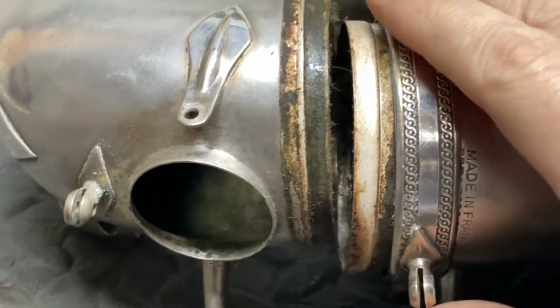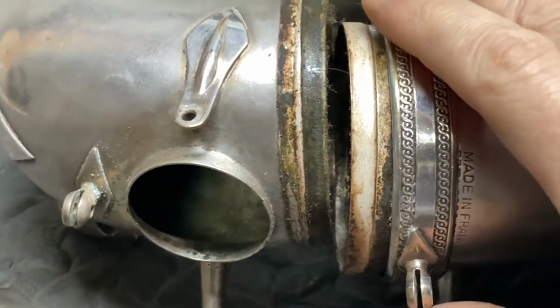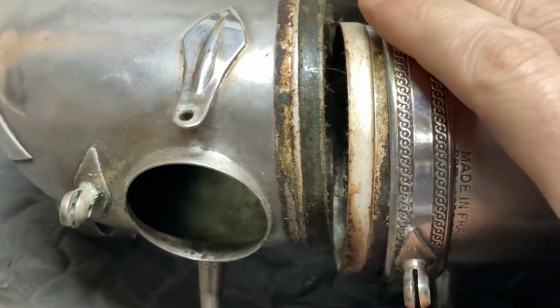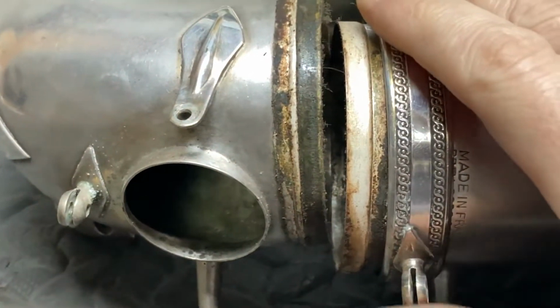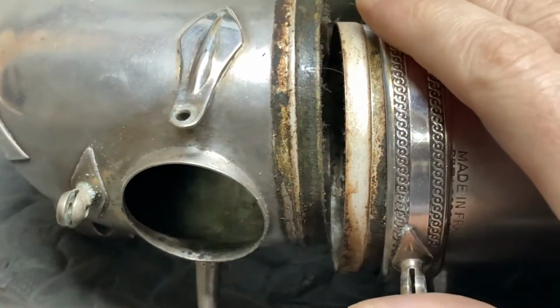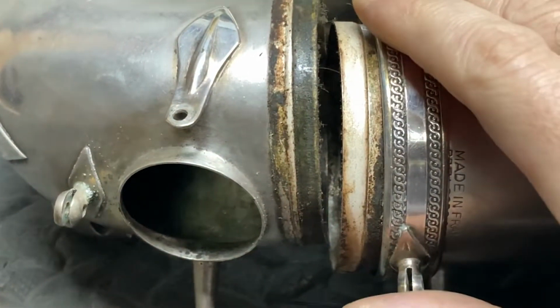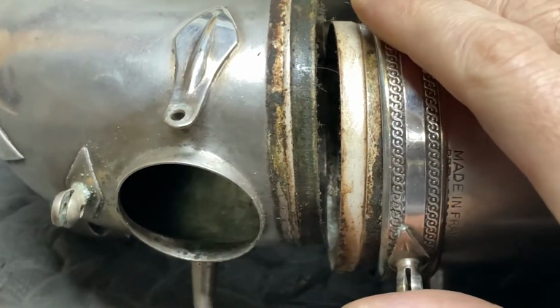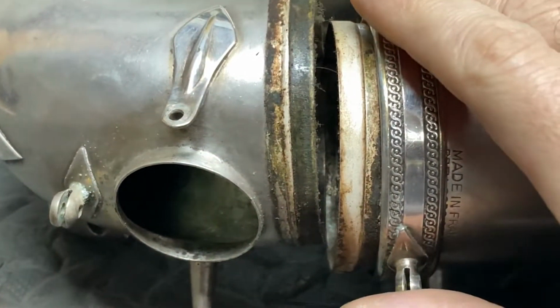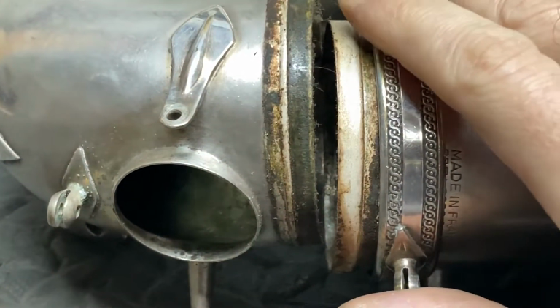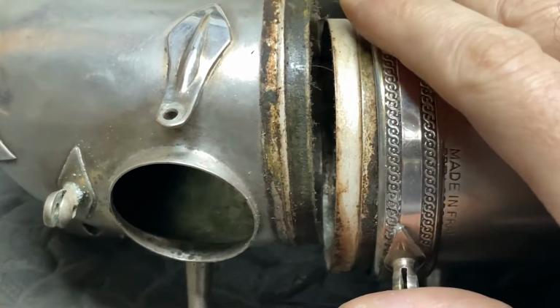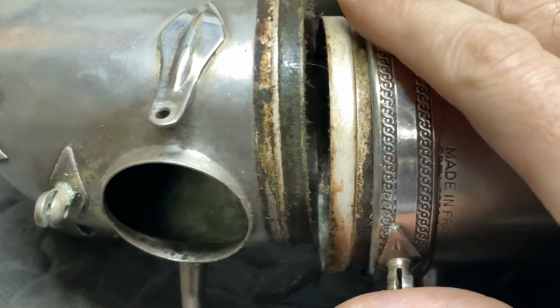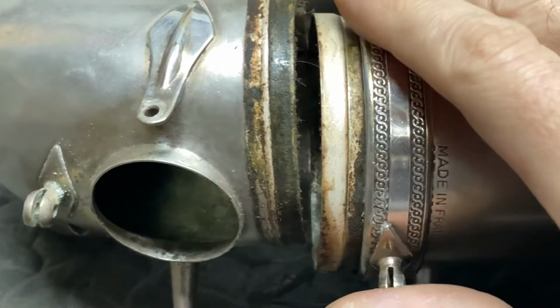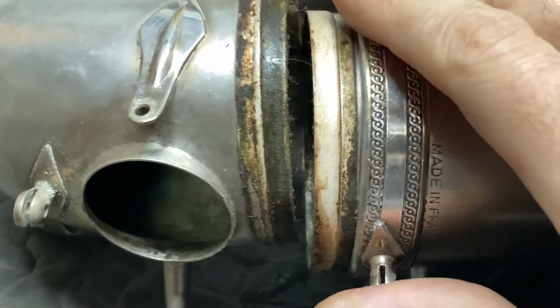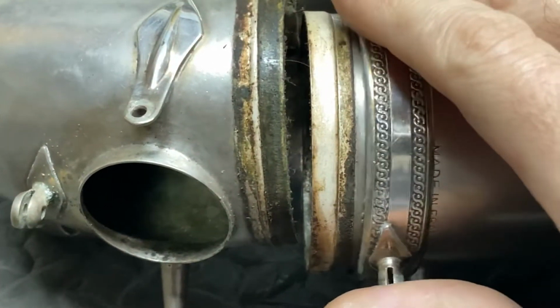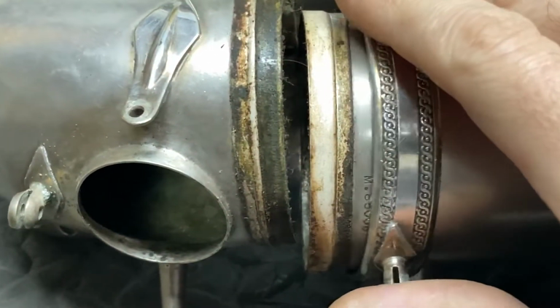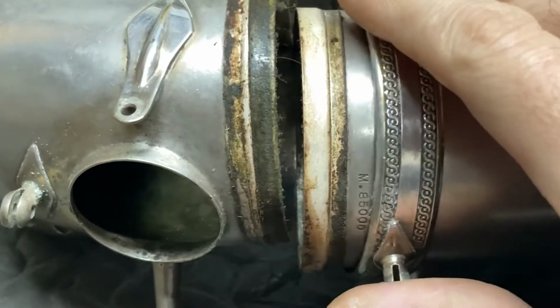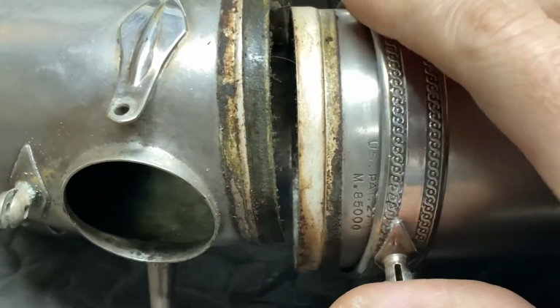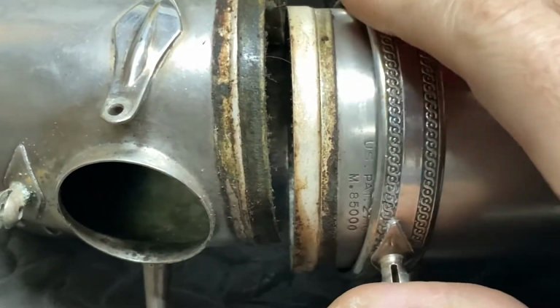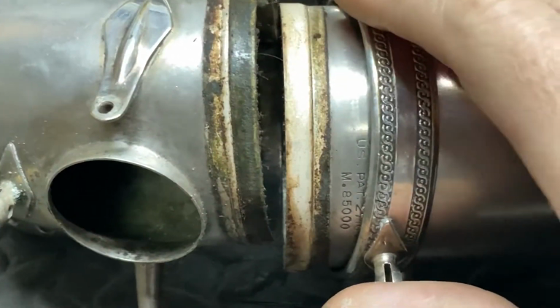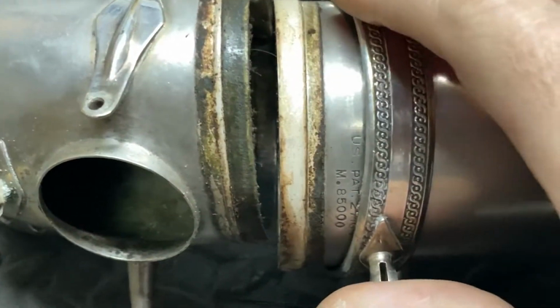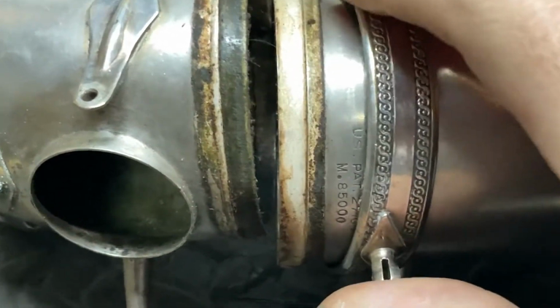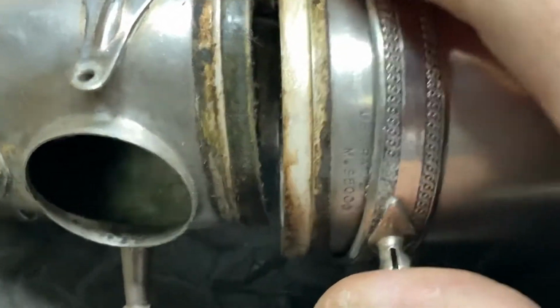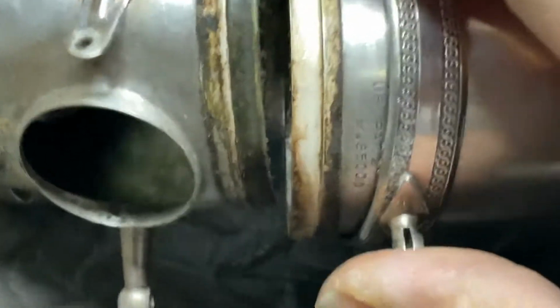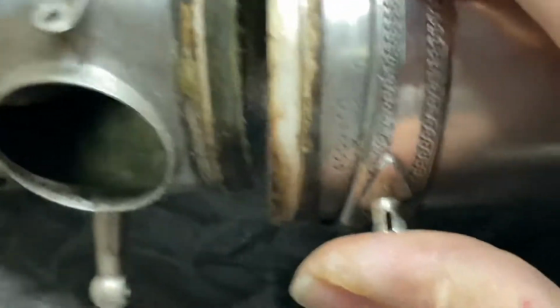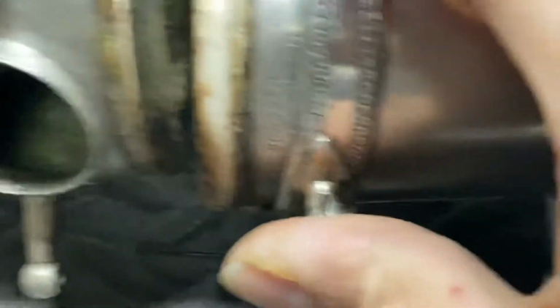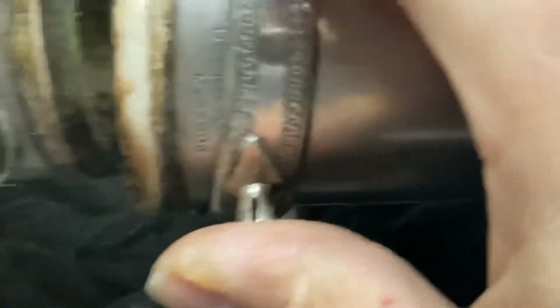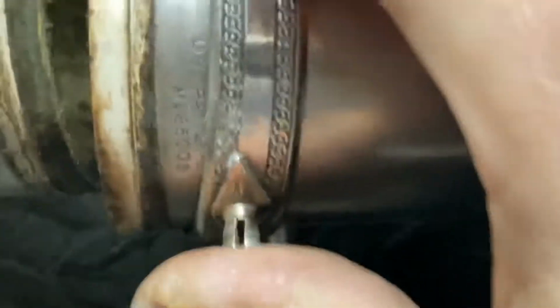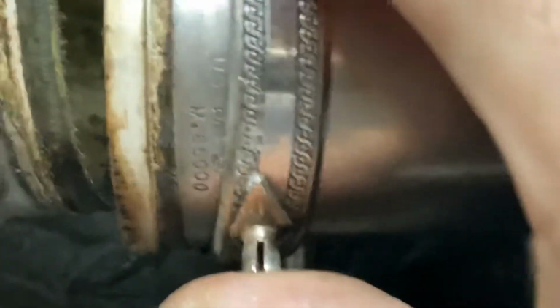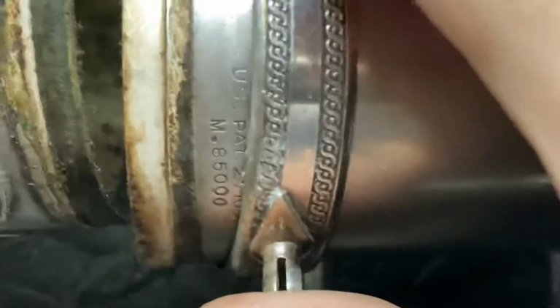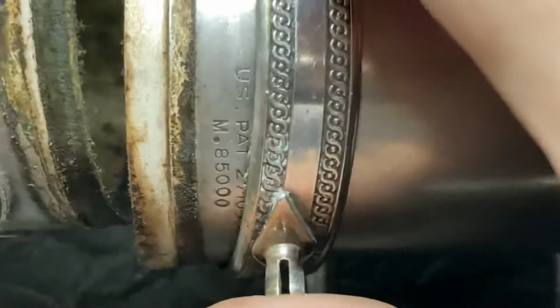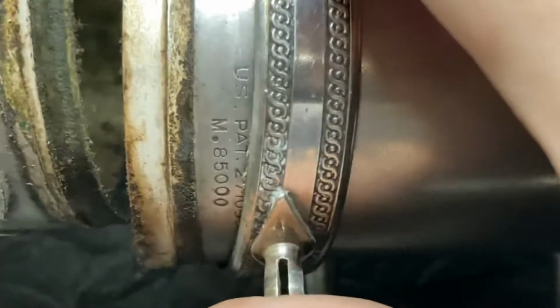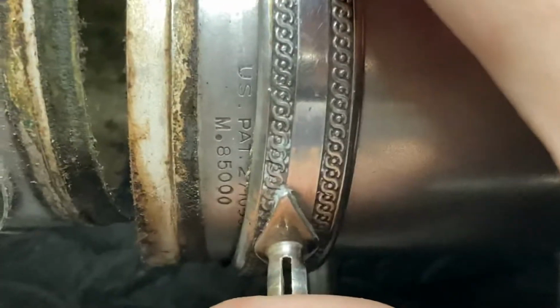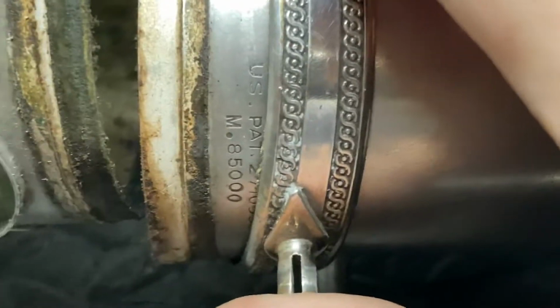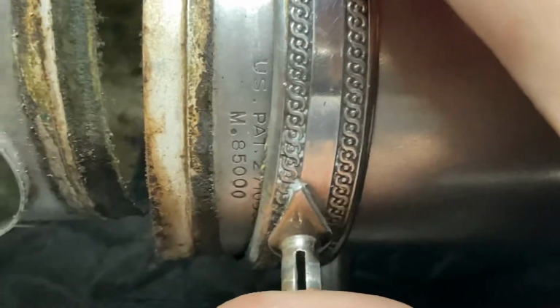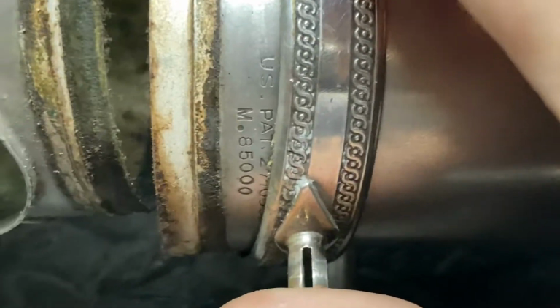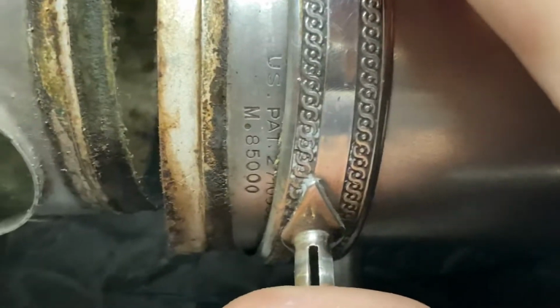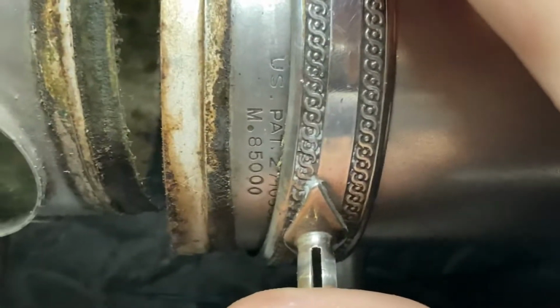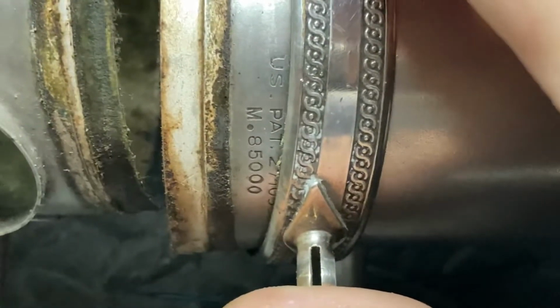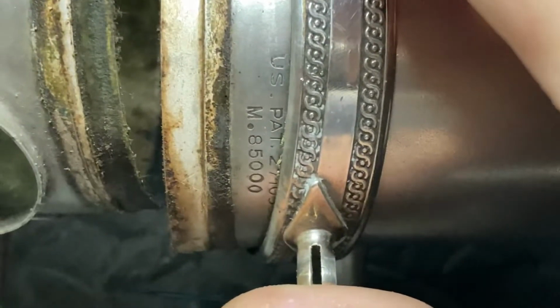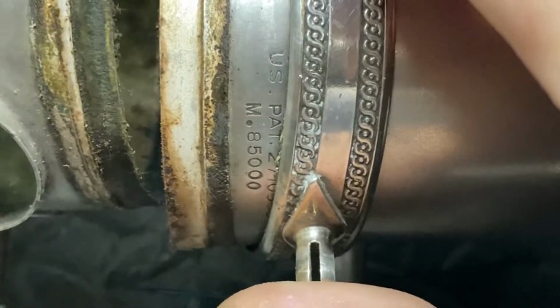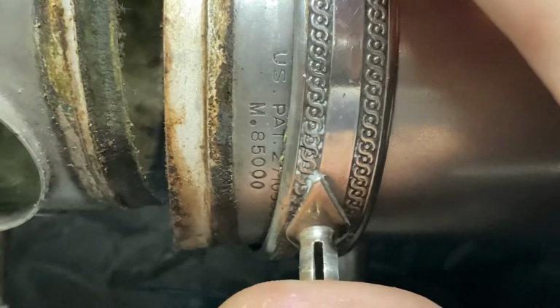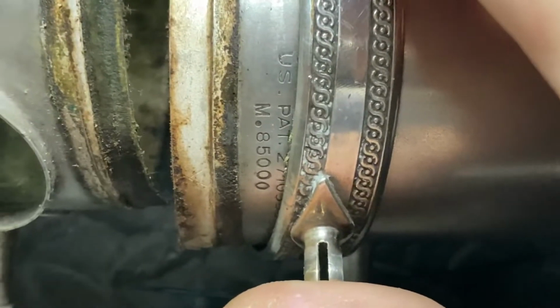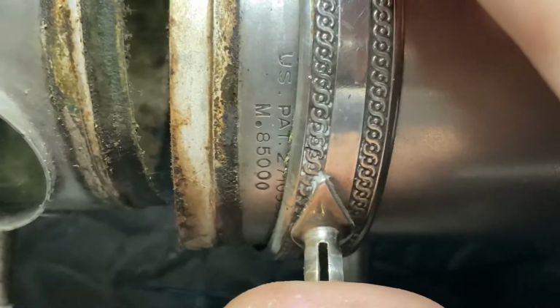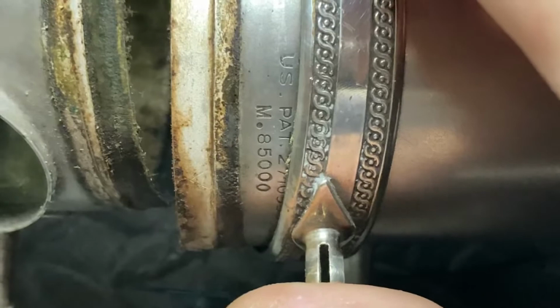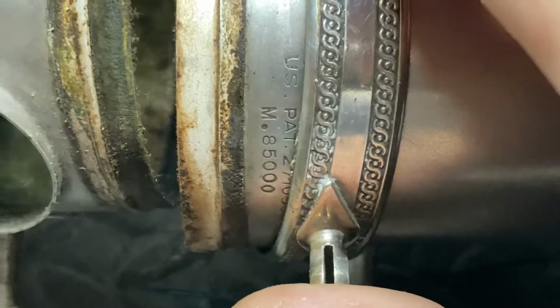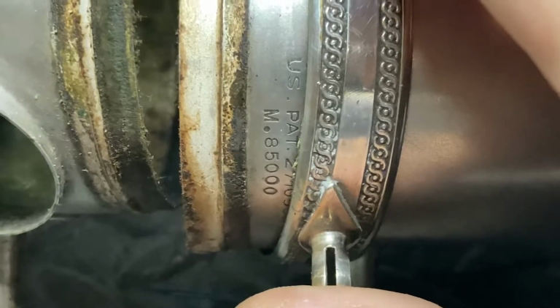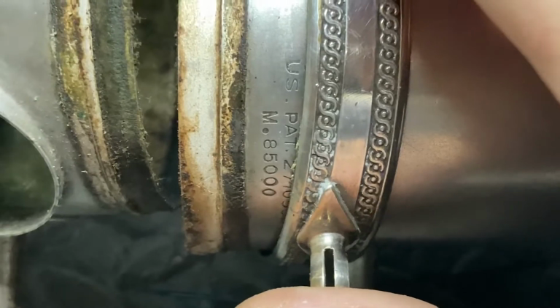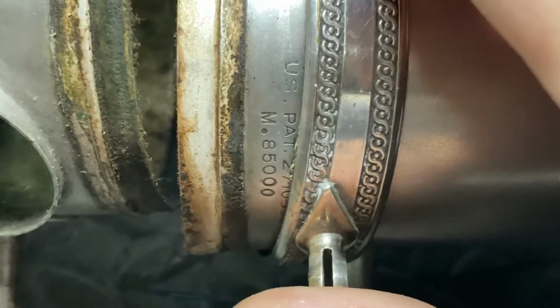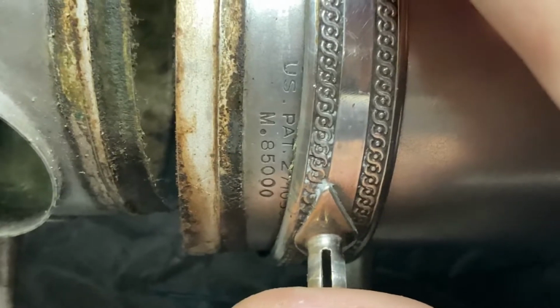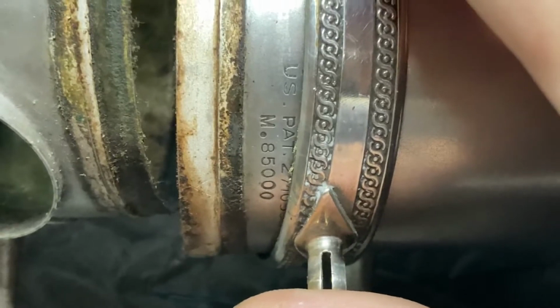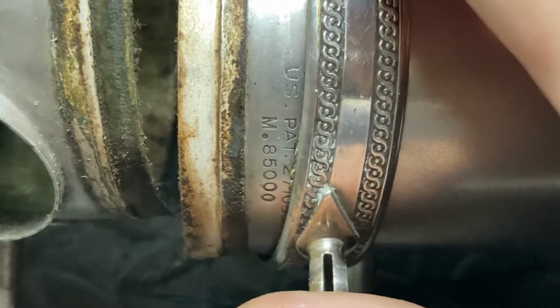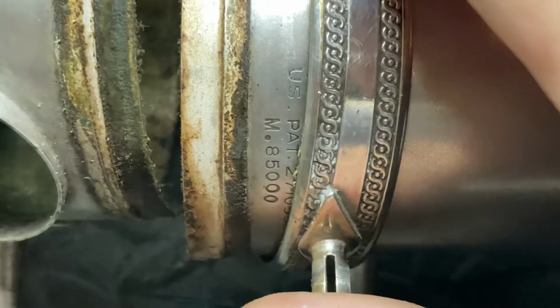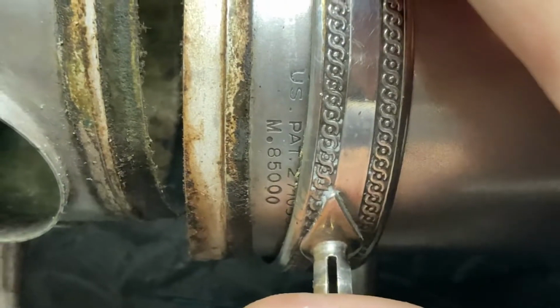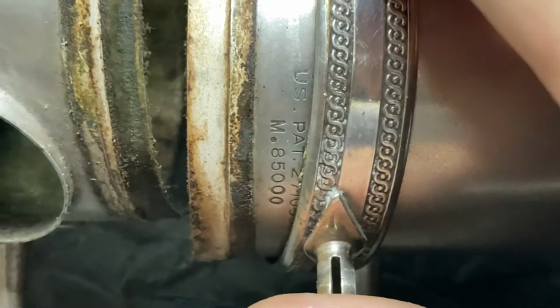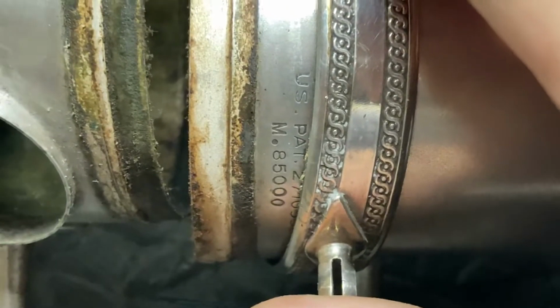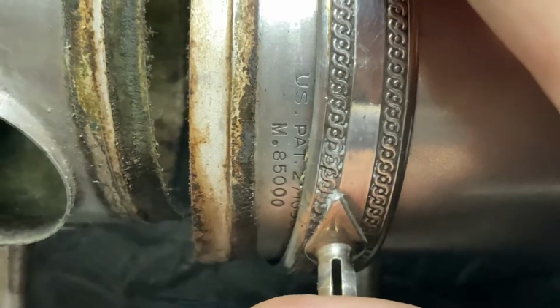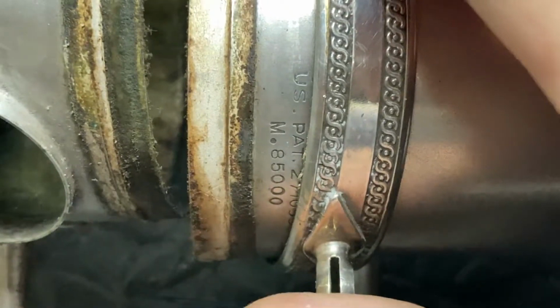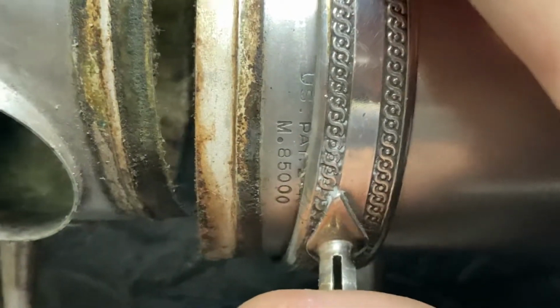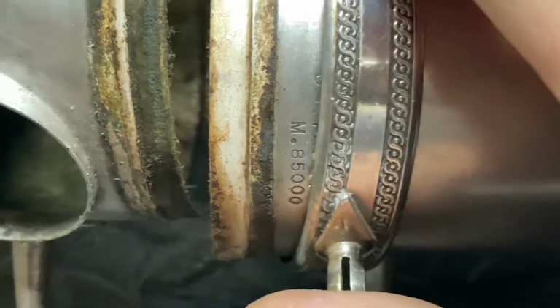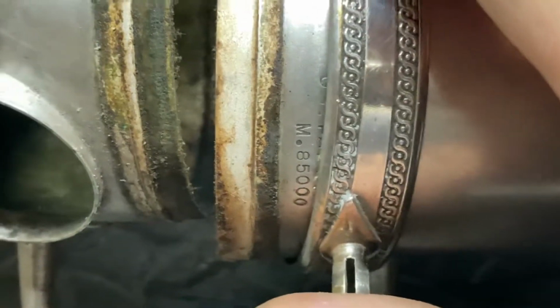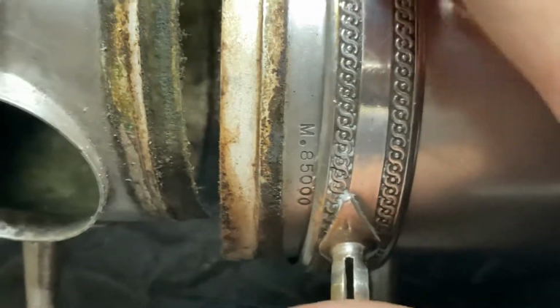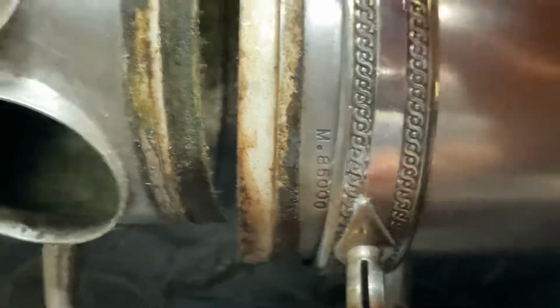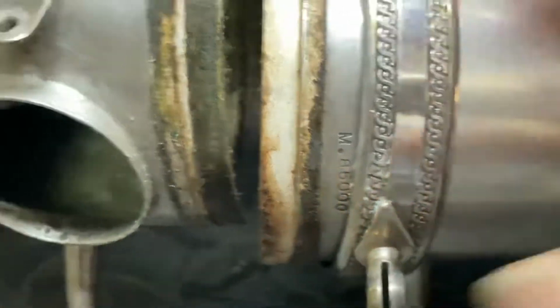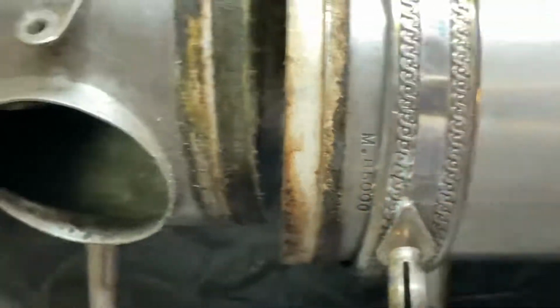Just to freak everybody out — look at this! That's the 85,000 horn. Watch out.